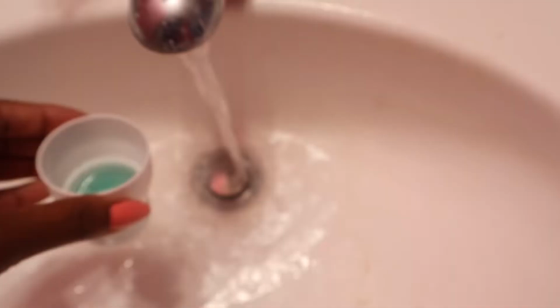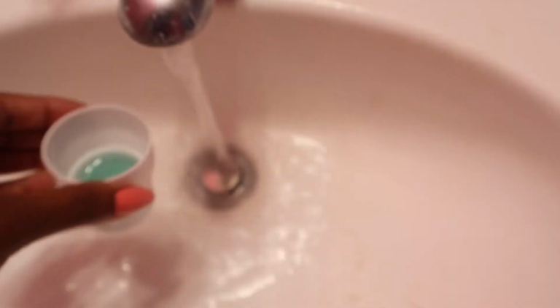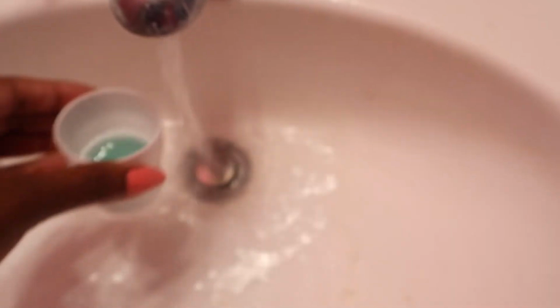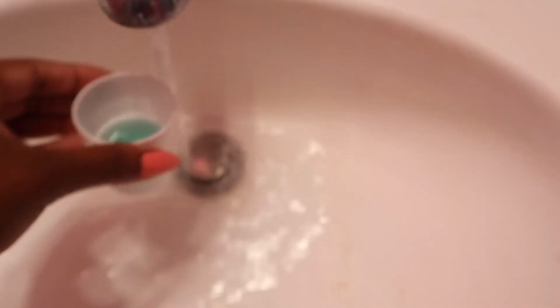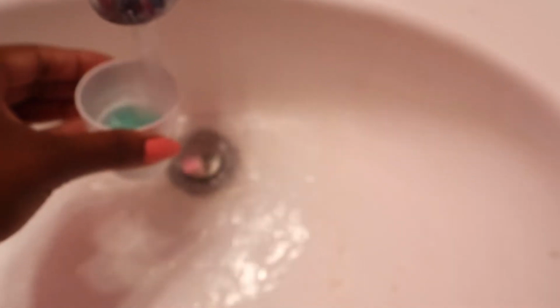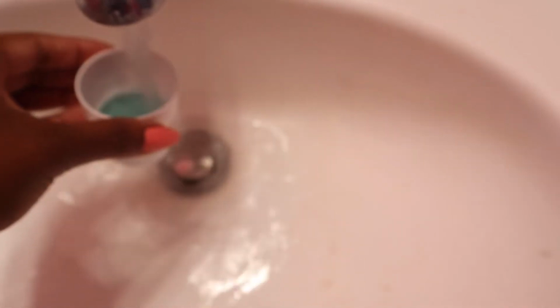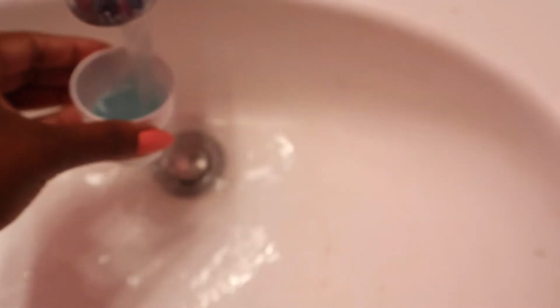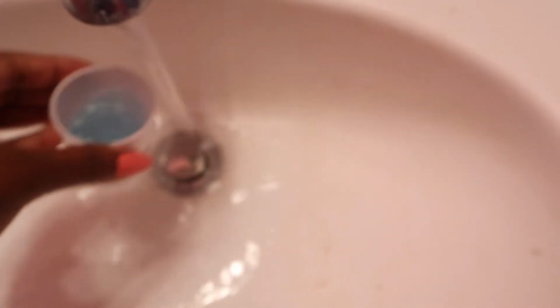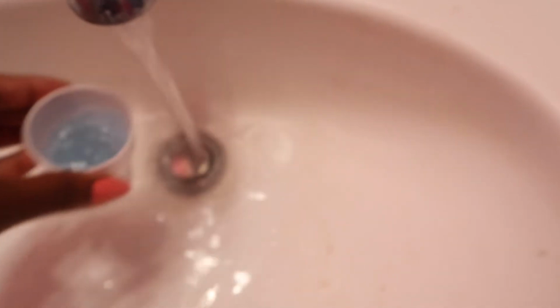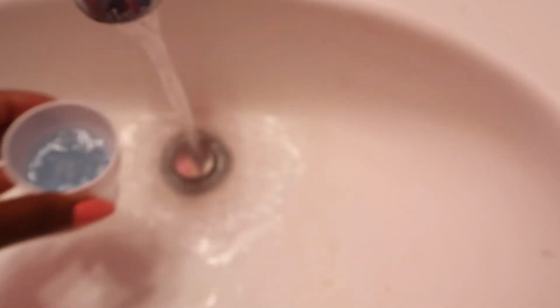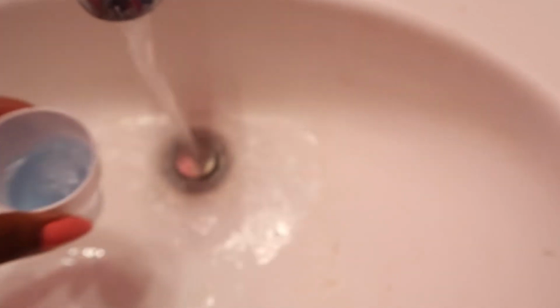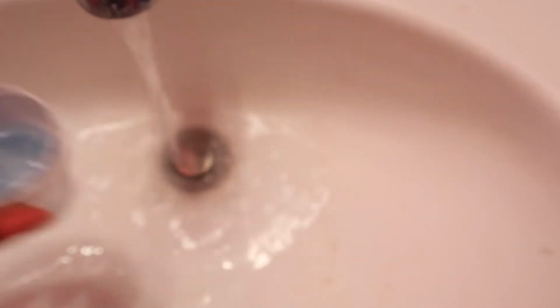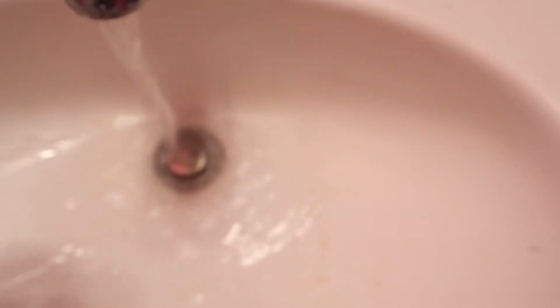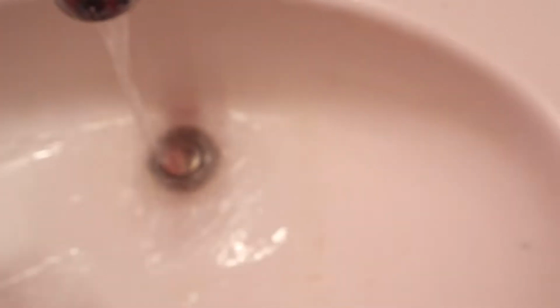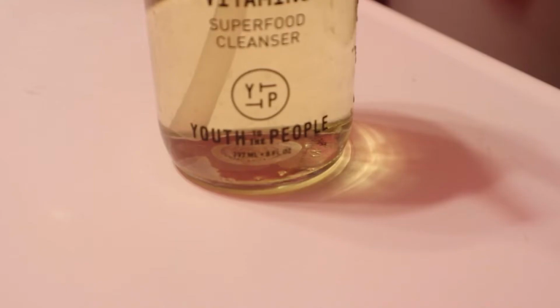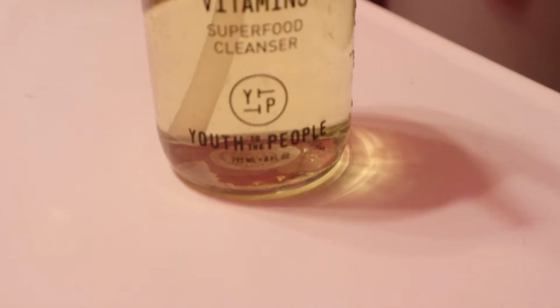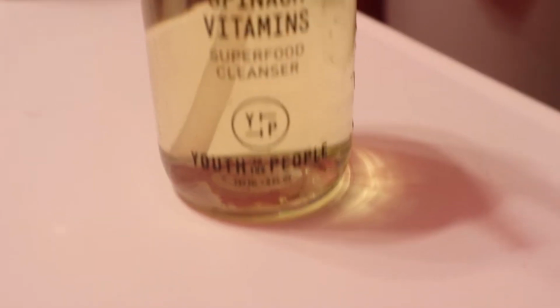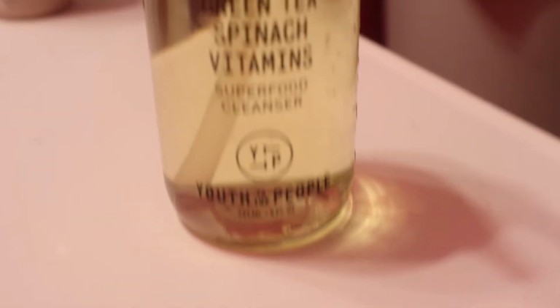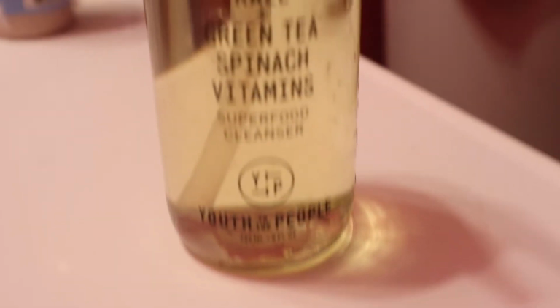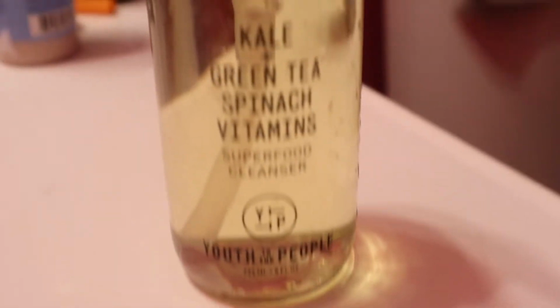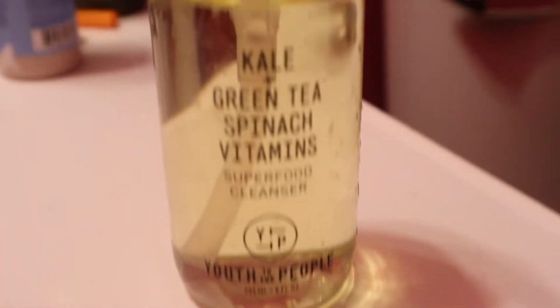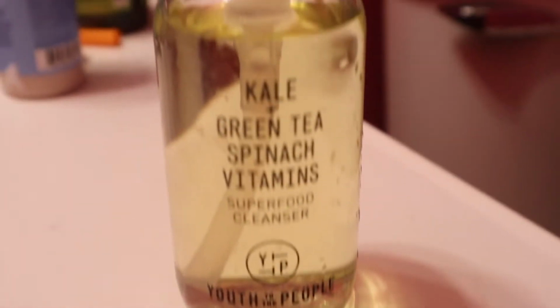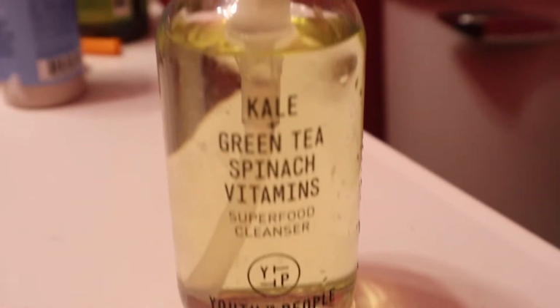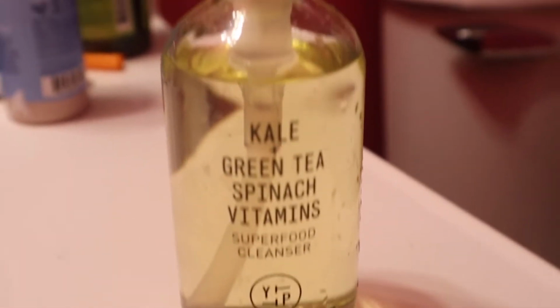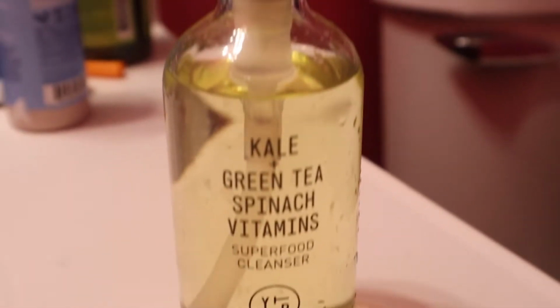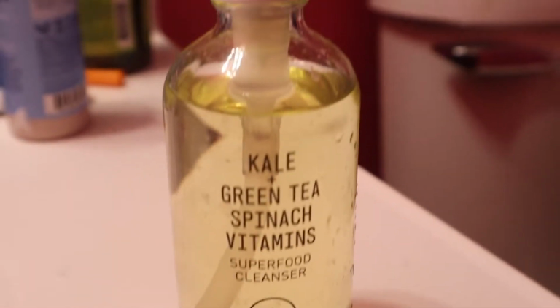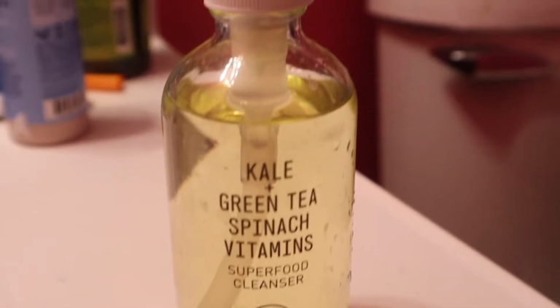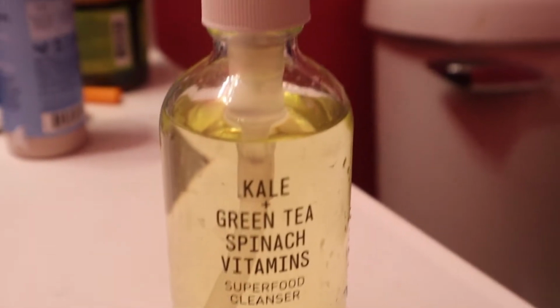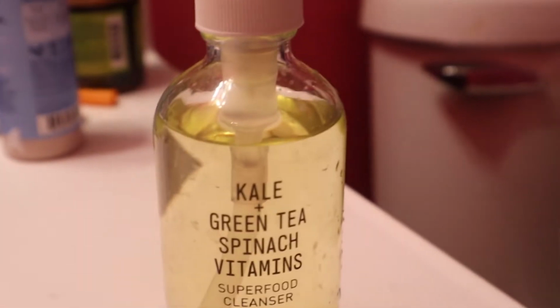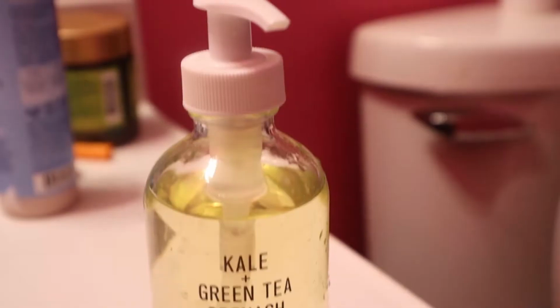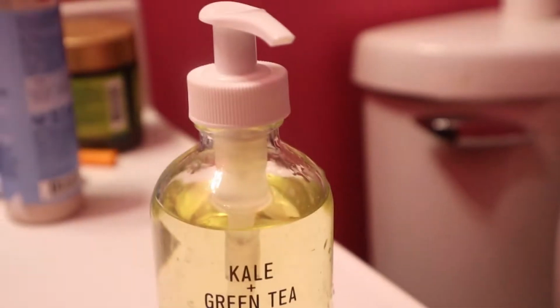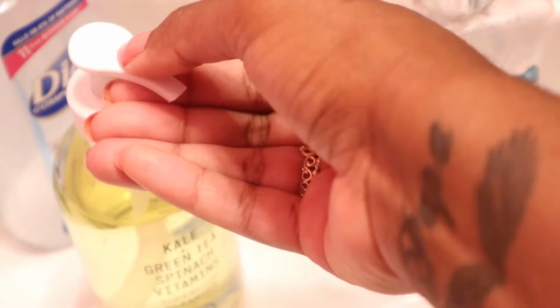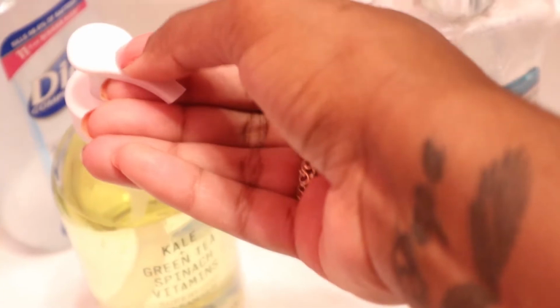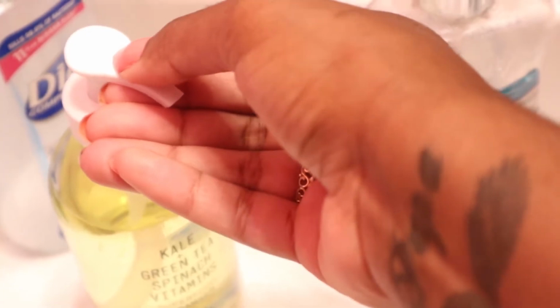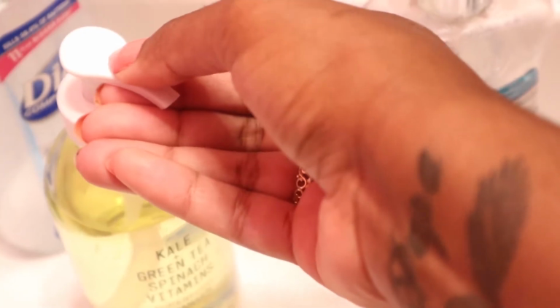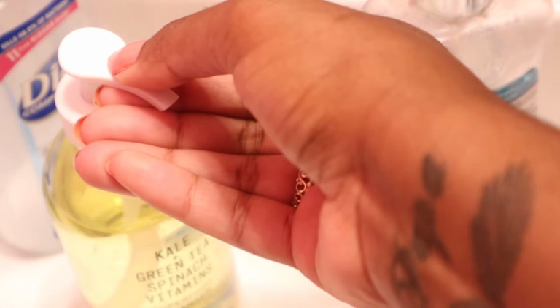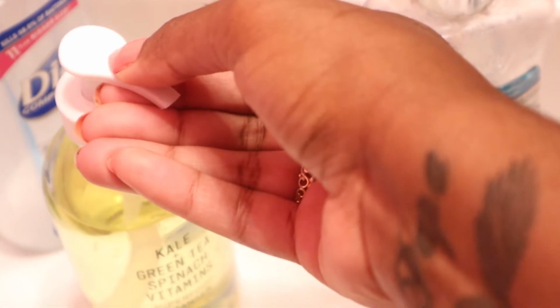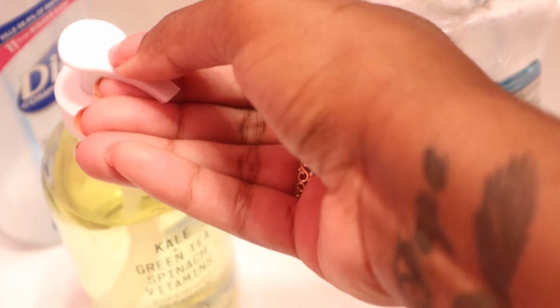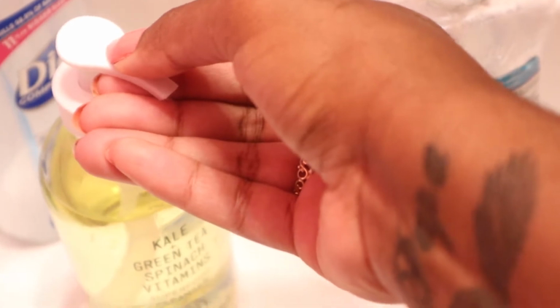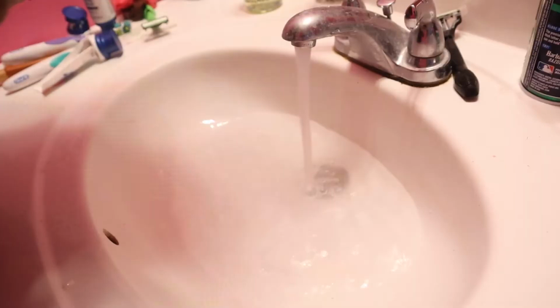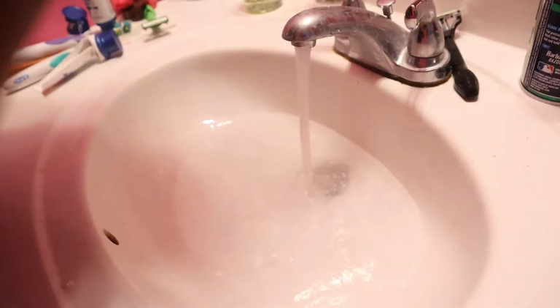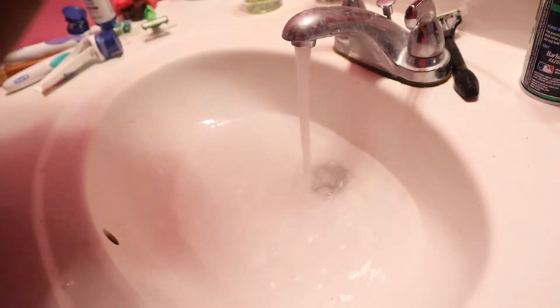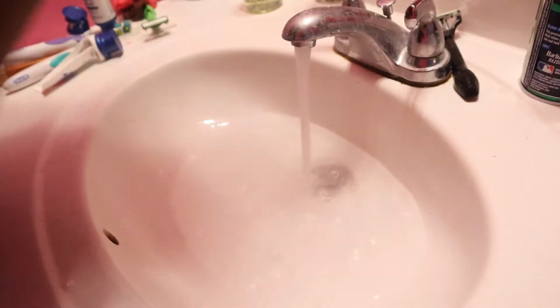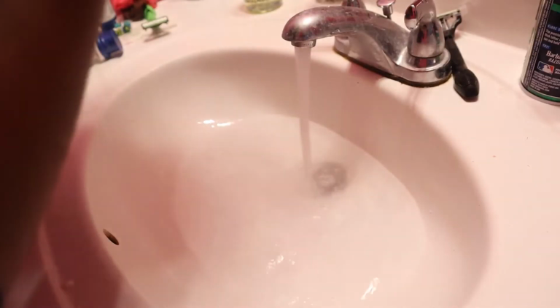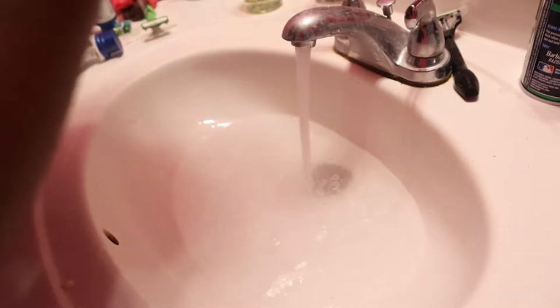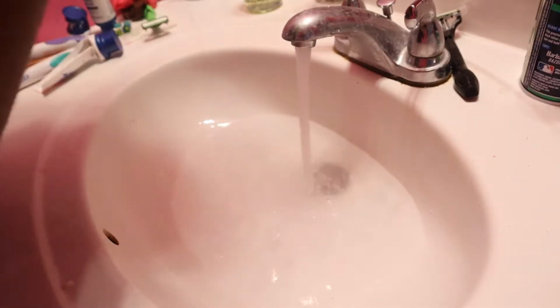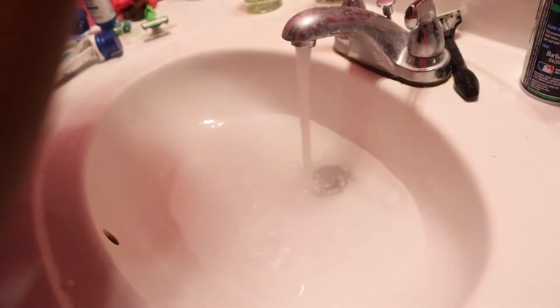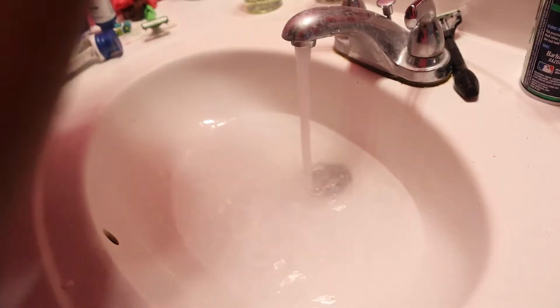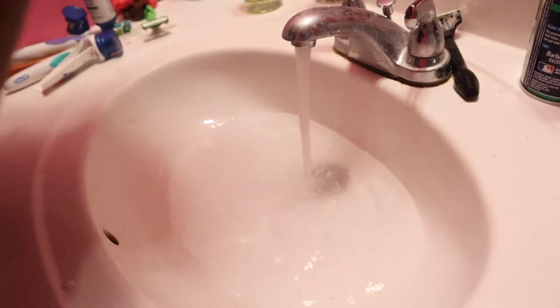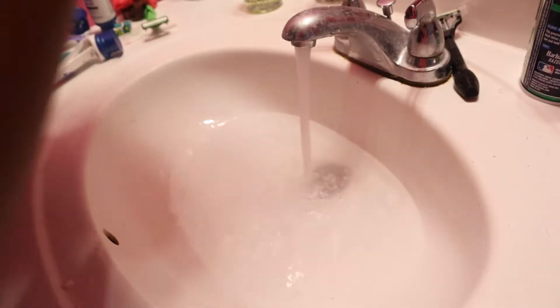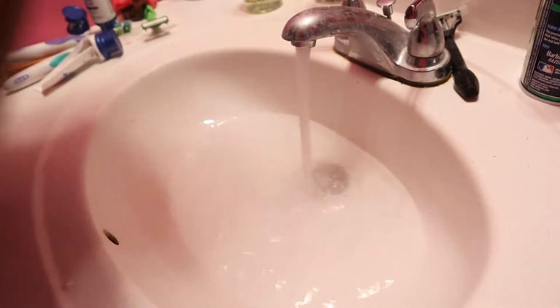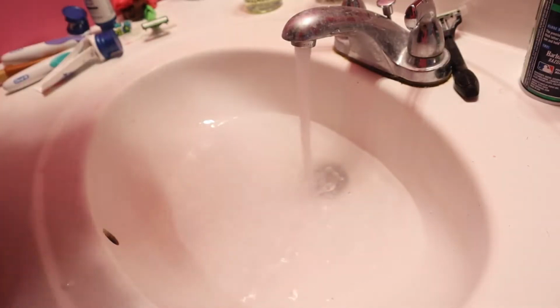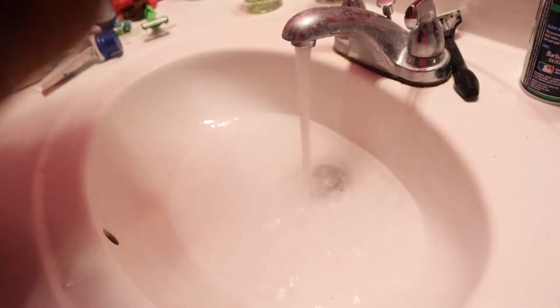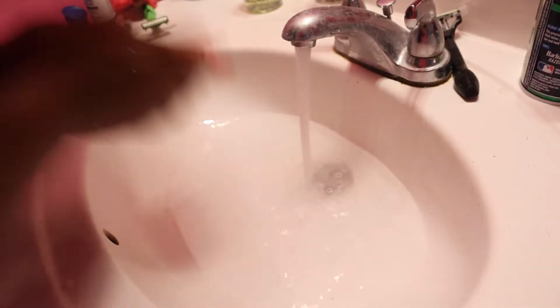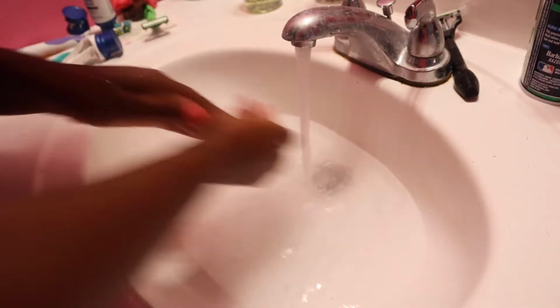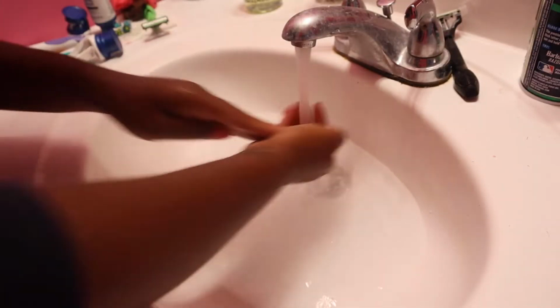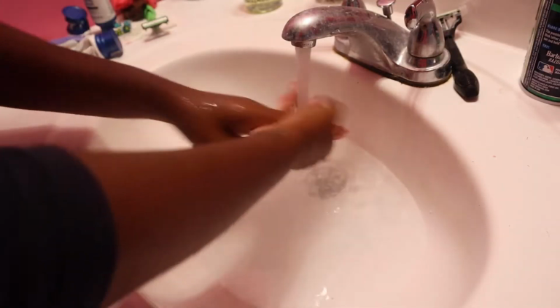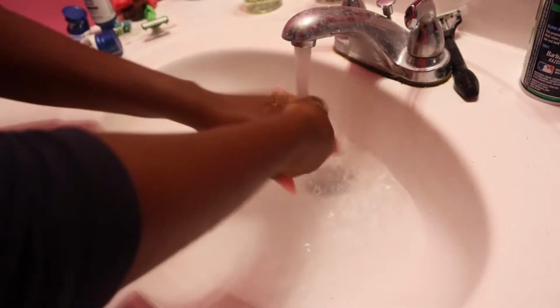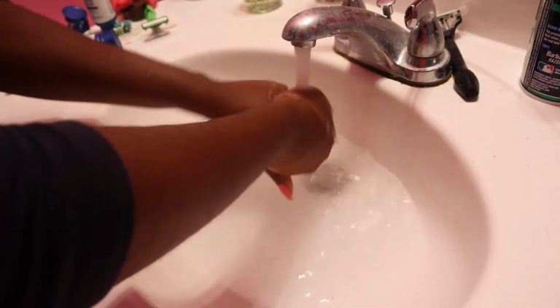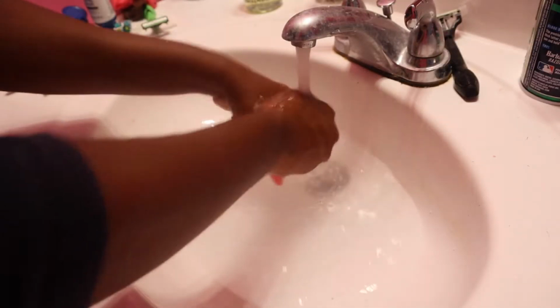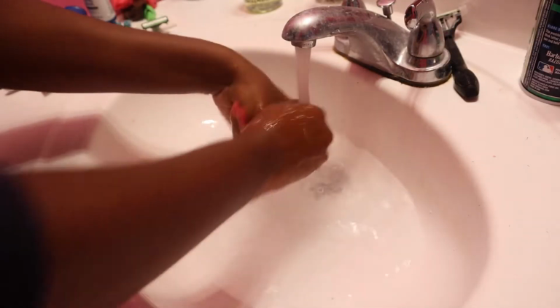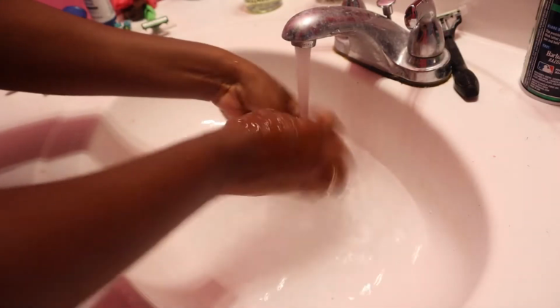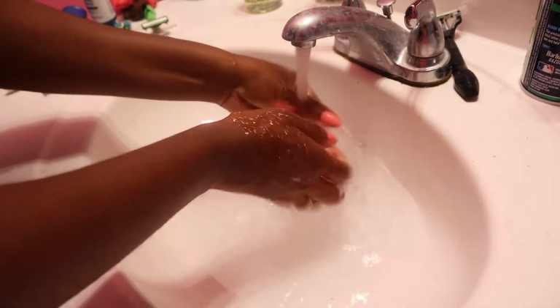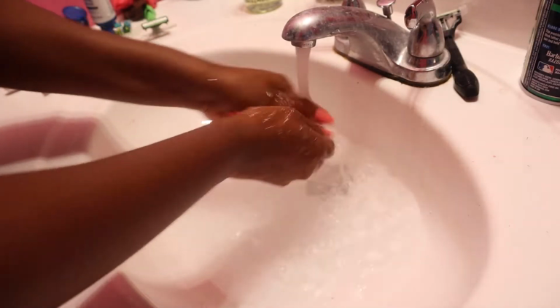These are the products that I use every day. I'm not going to show you guys any more of my skincare routine because that will be in another video.